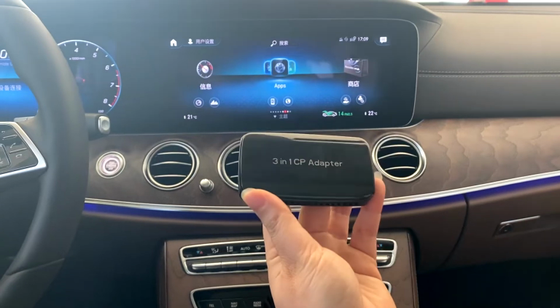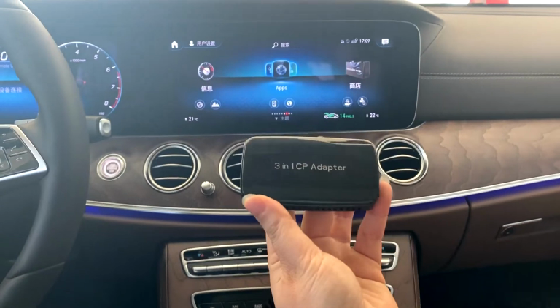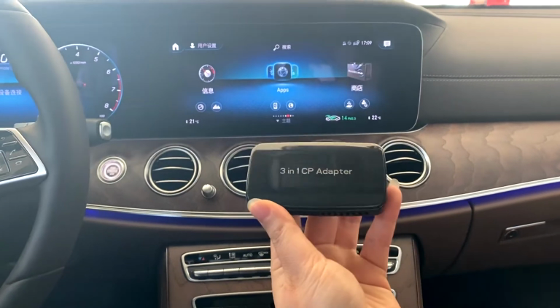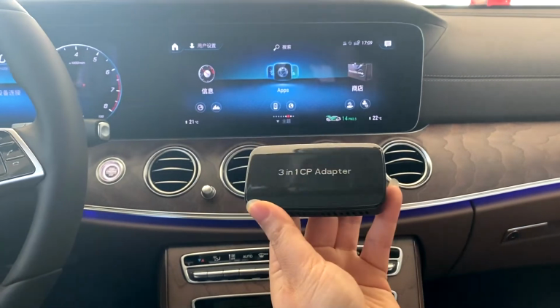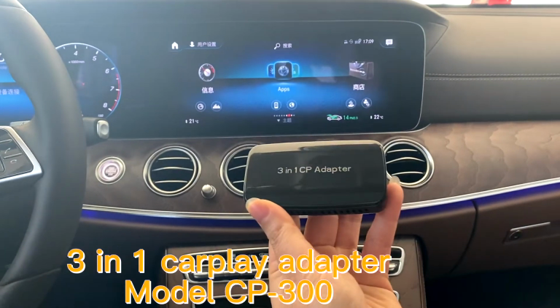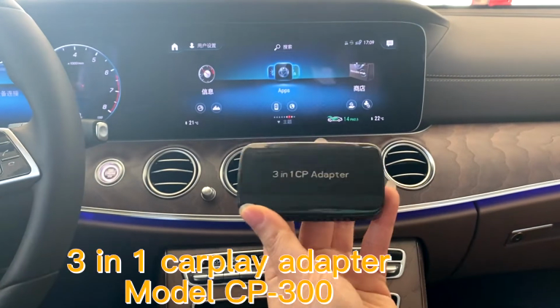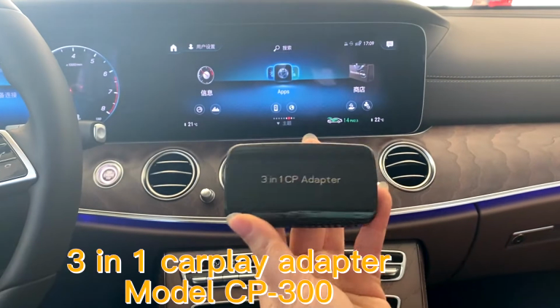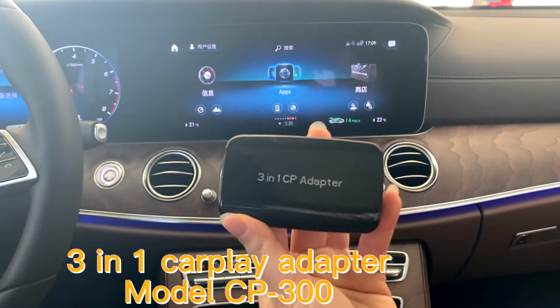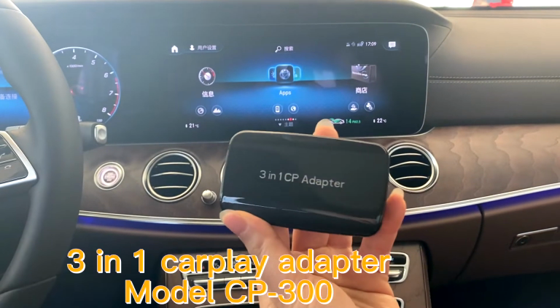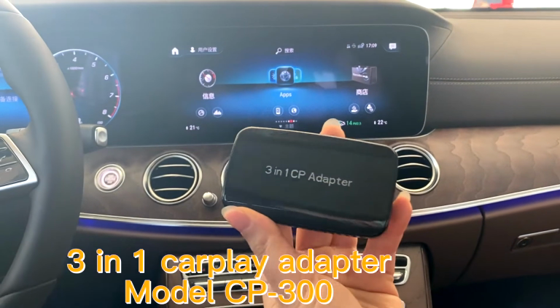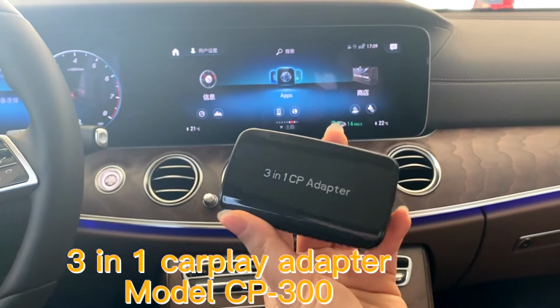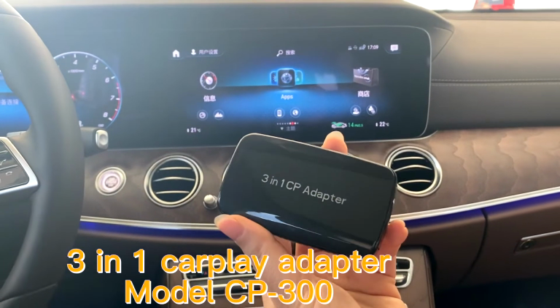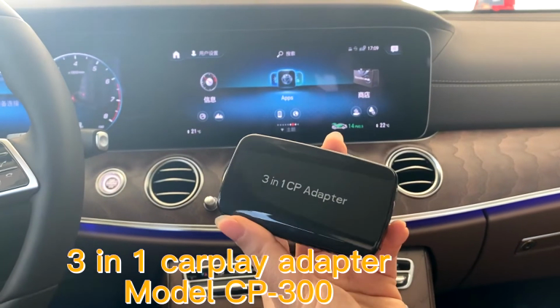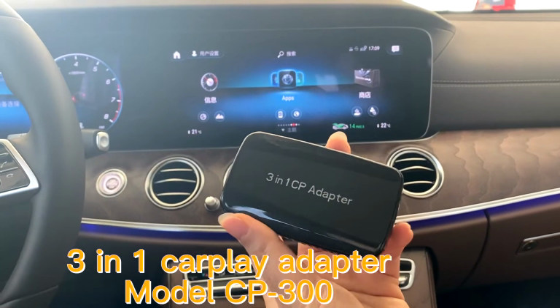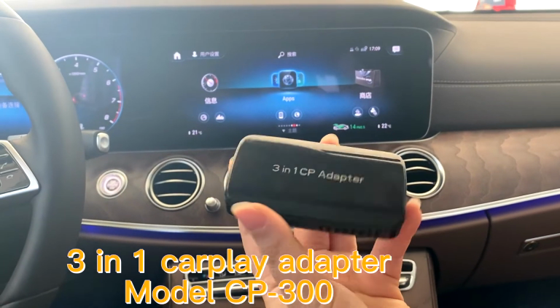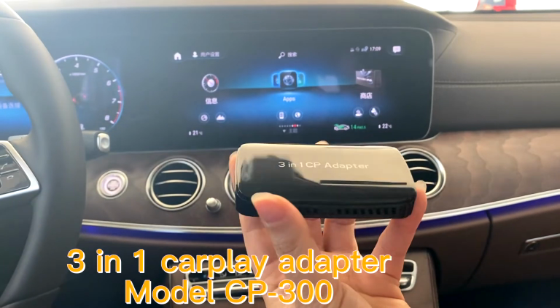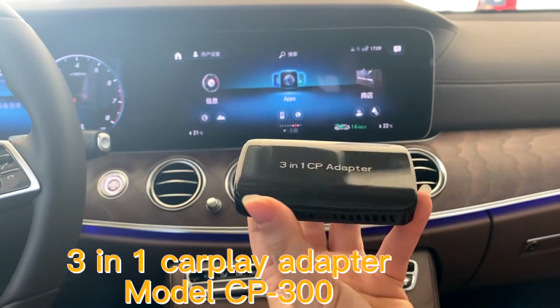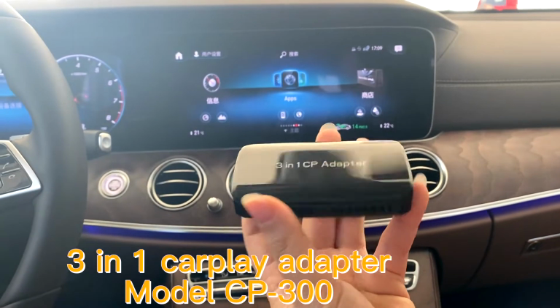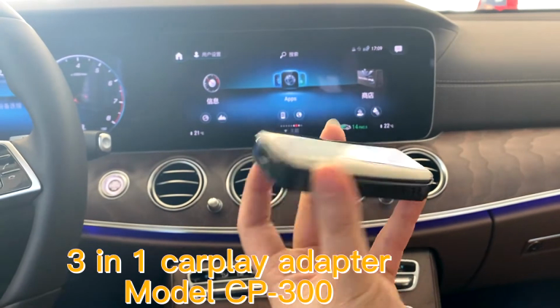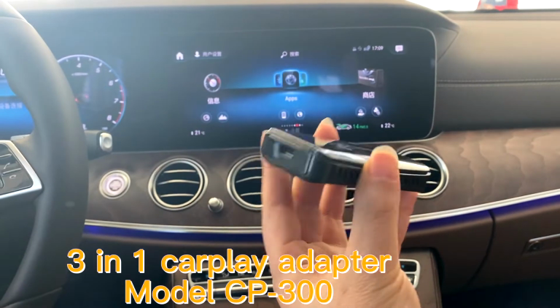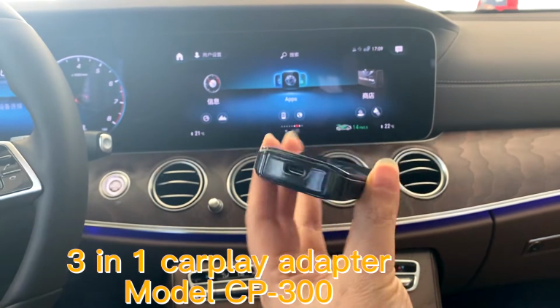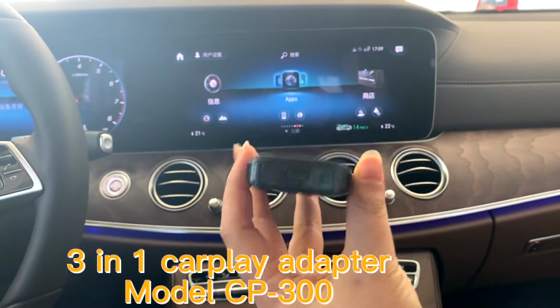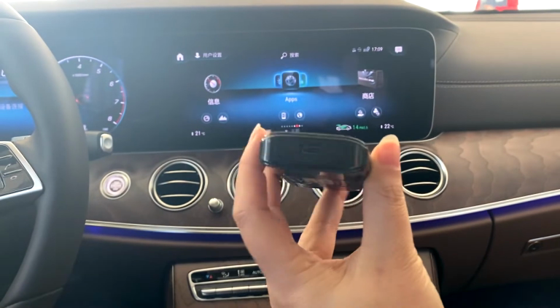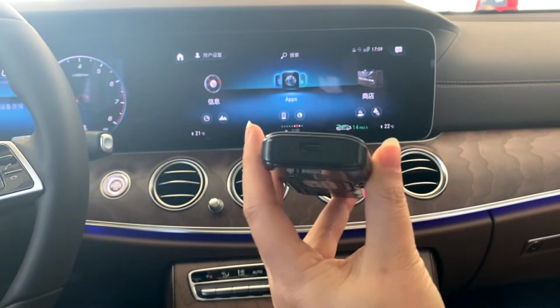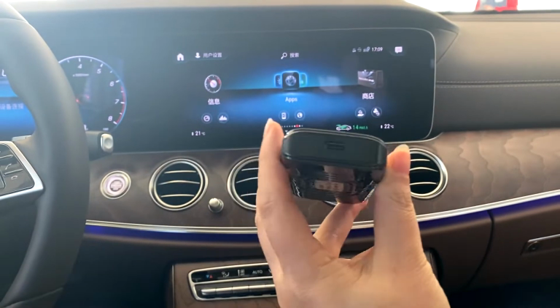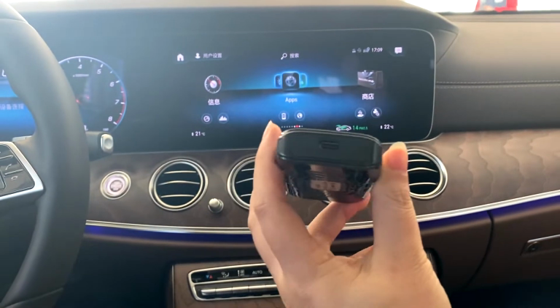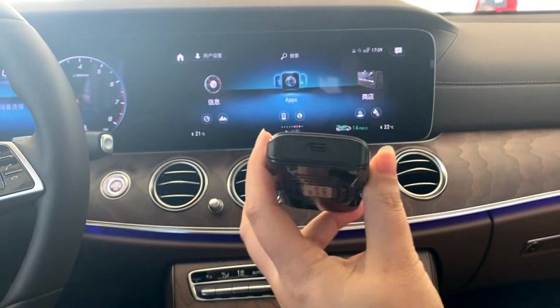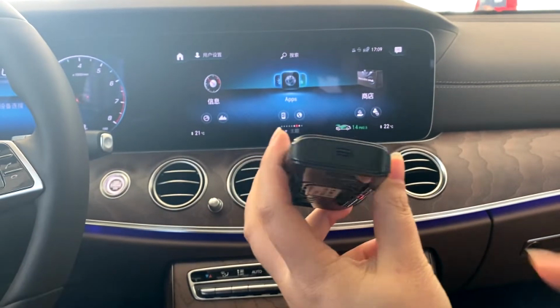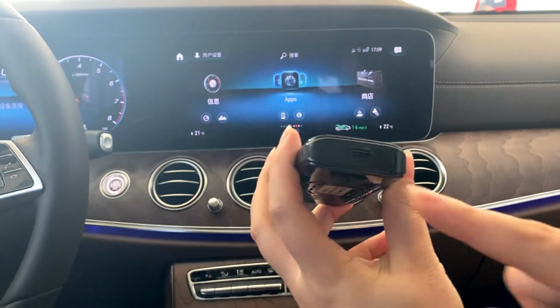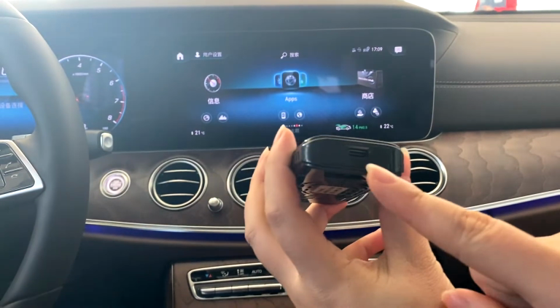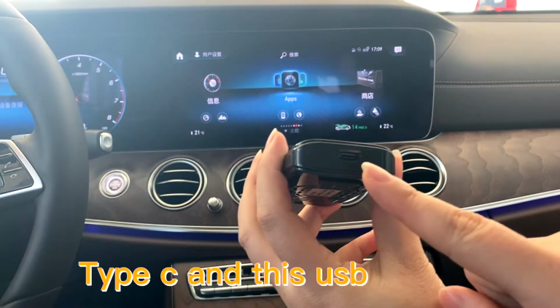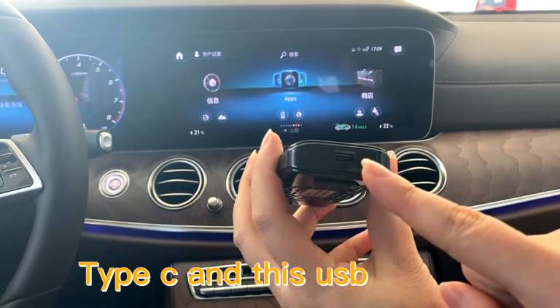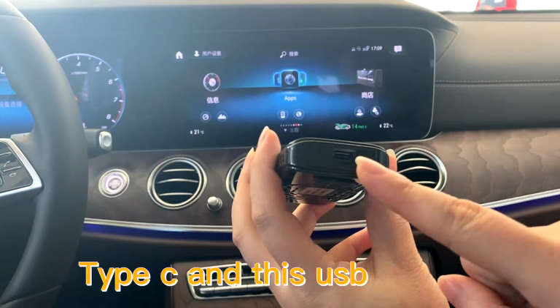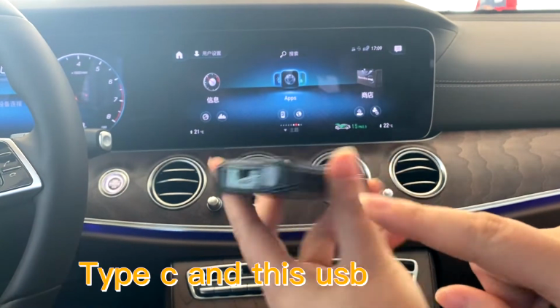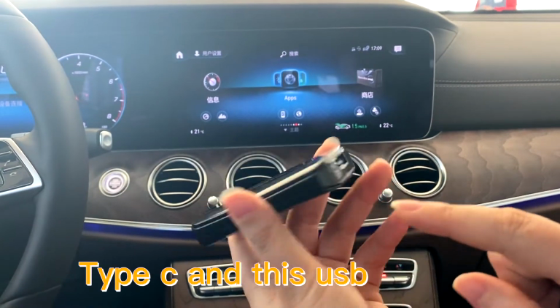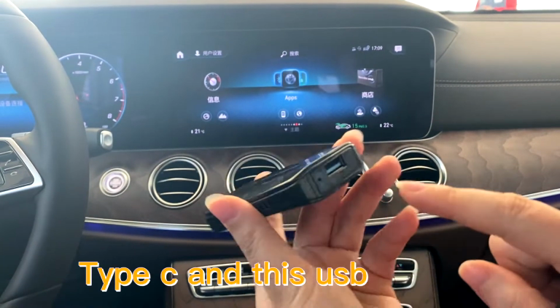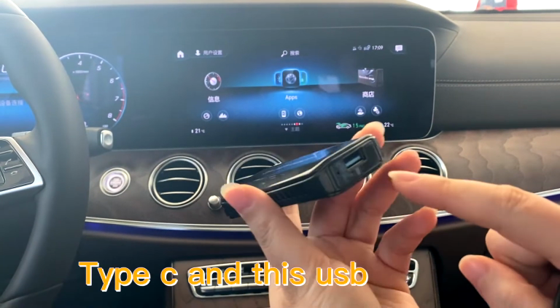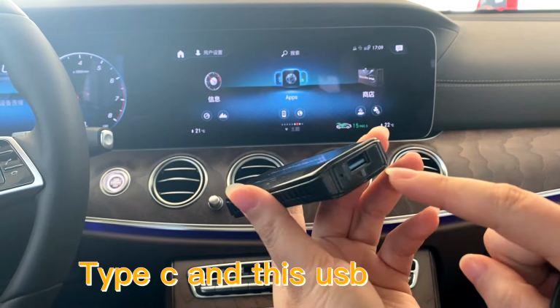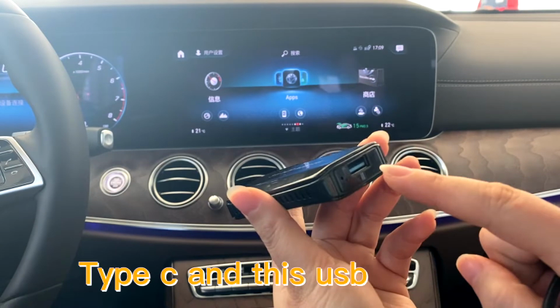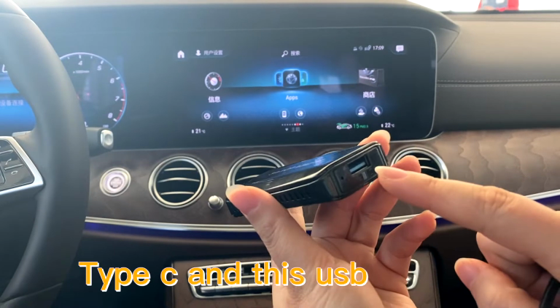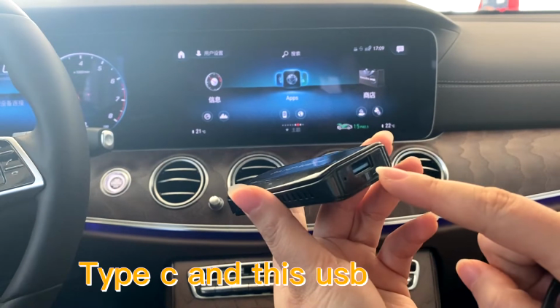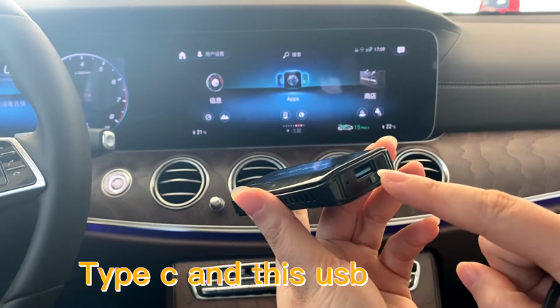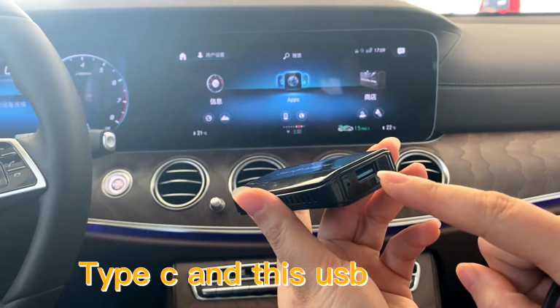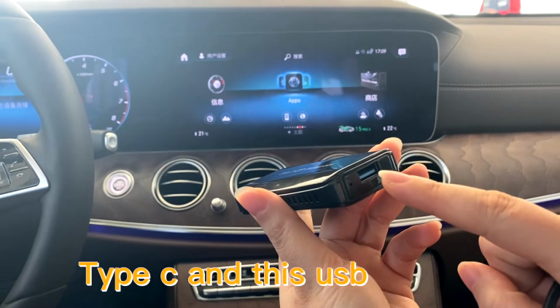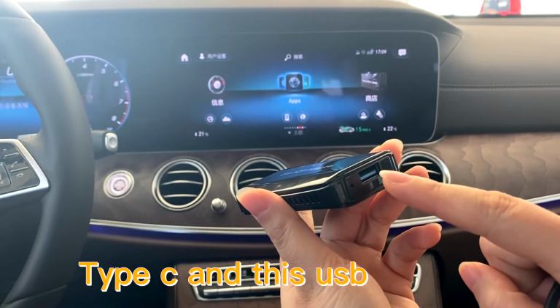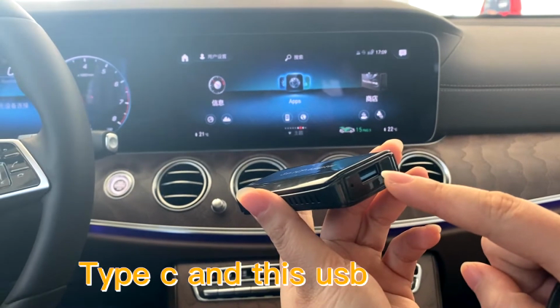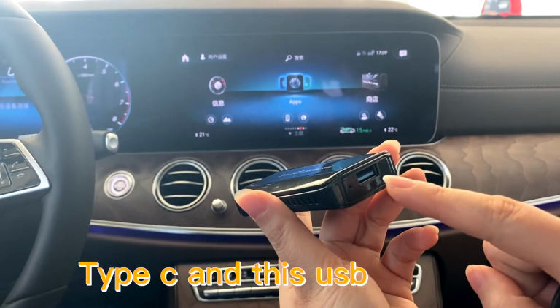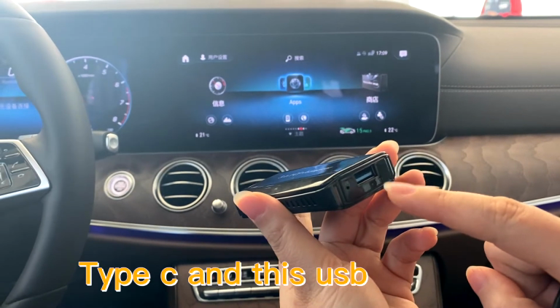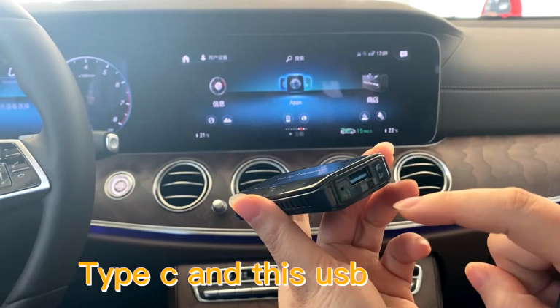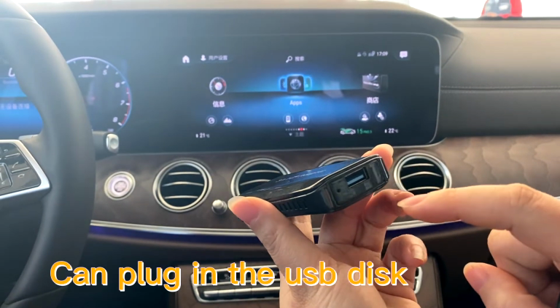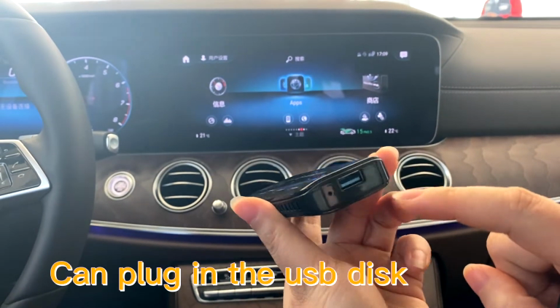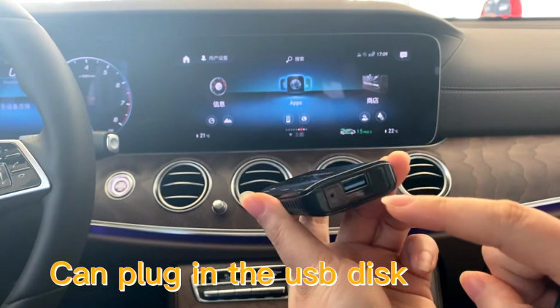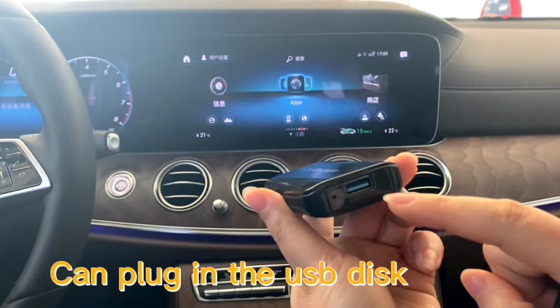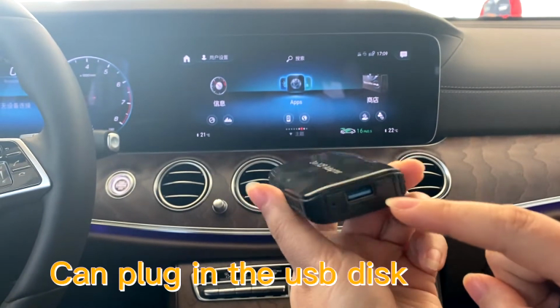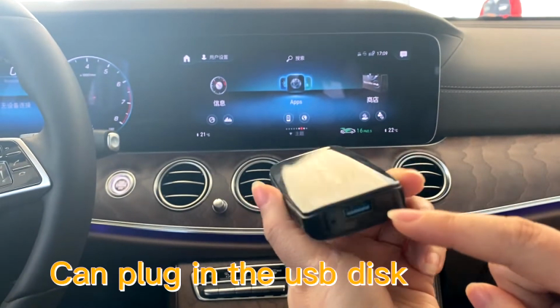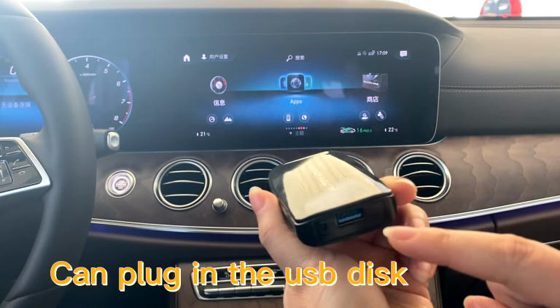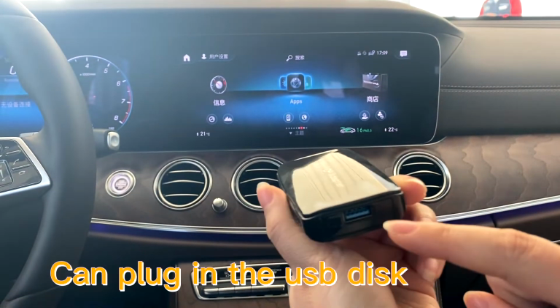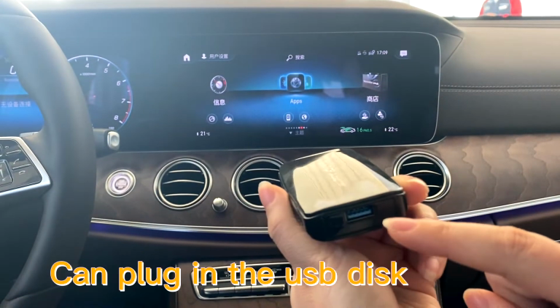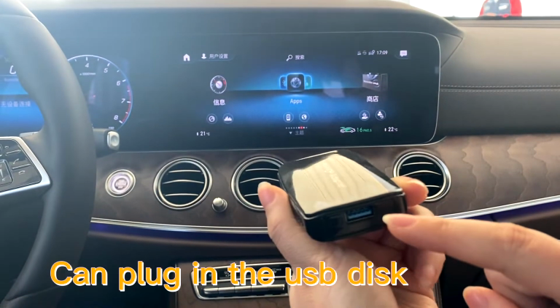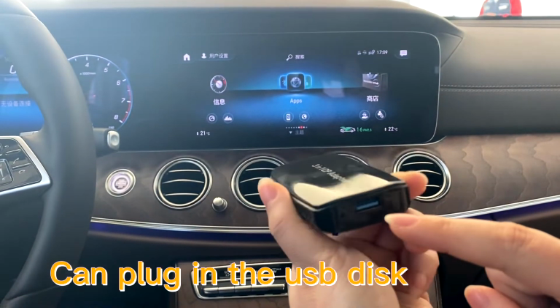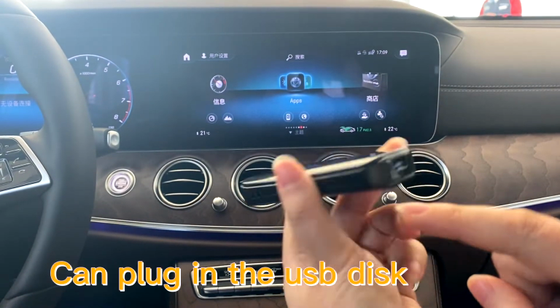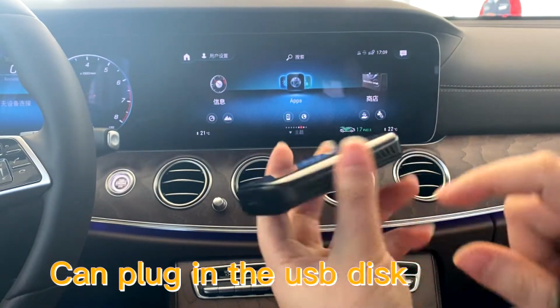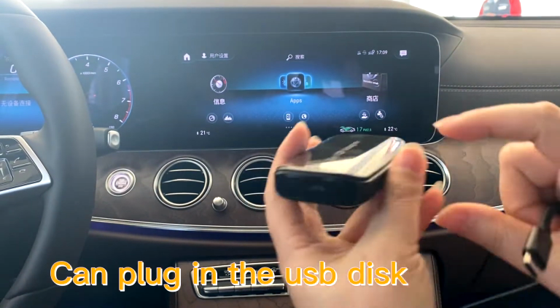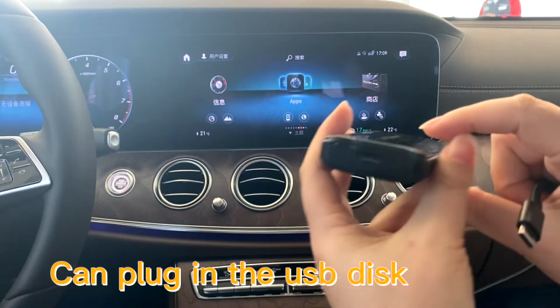3-in-1 CarPlay adapter with Type-C and USB camera in the USB disk.